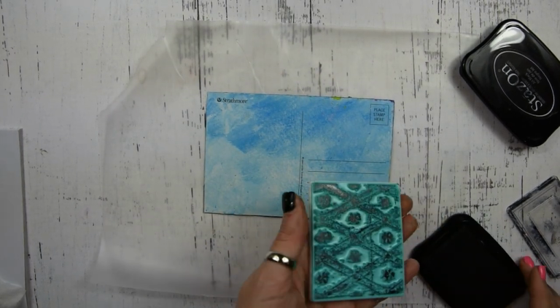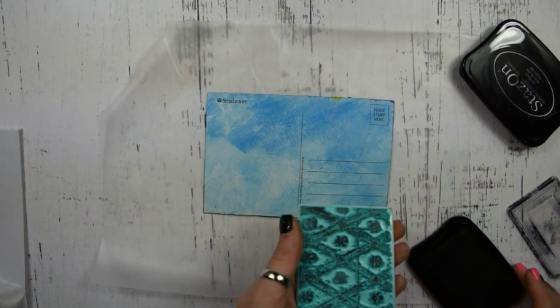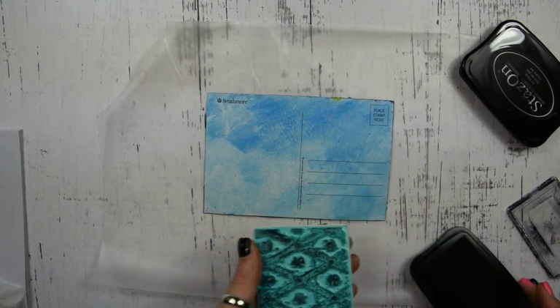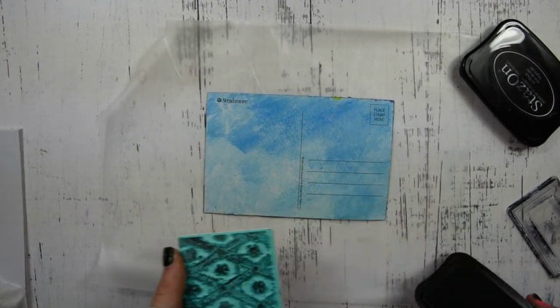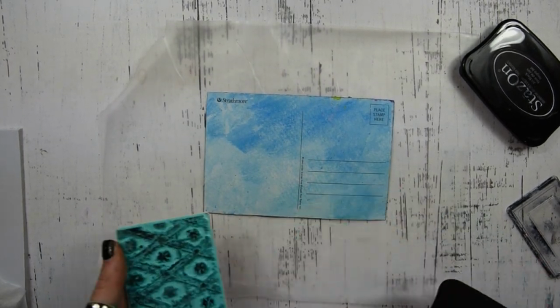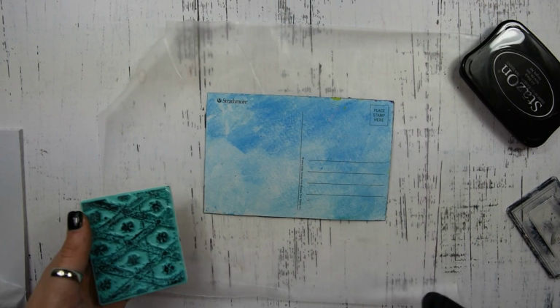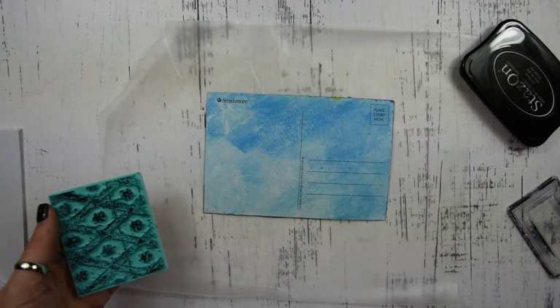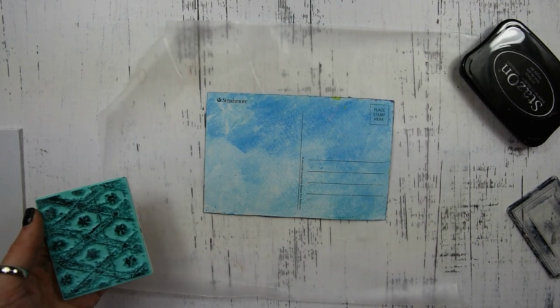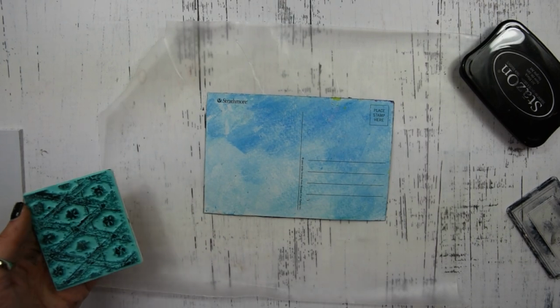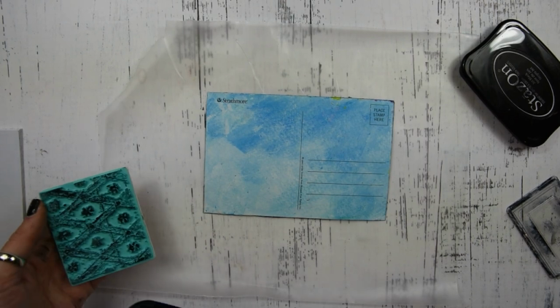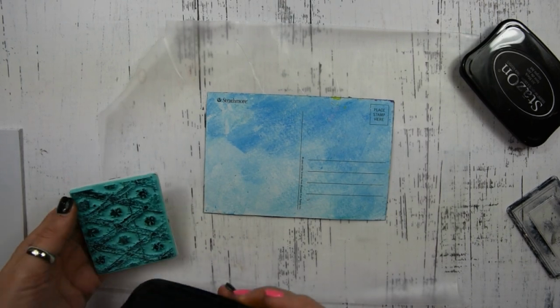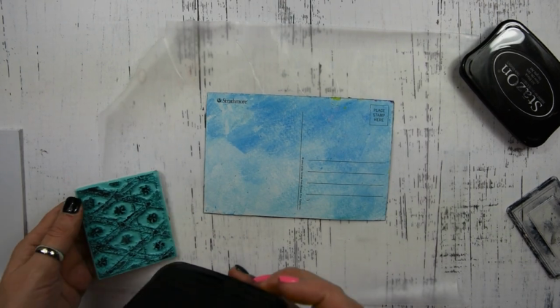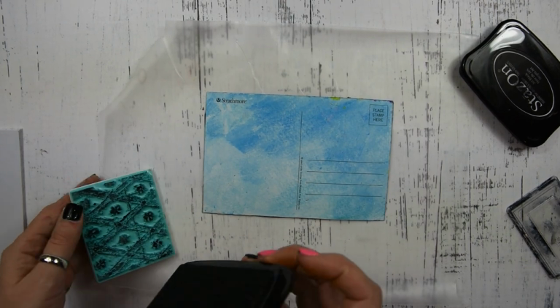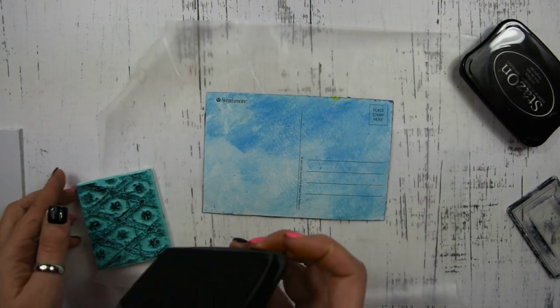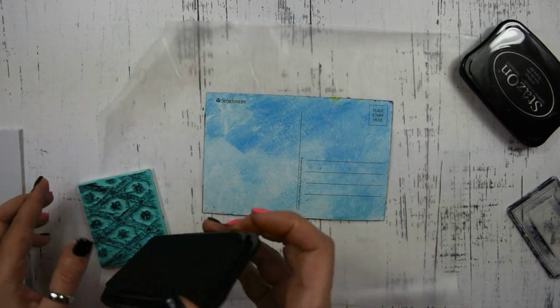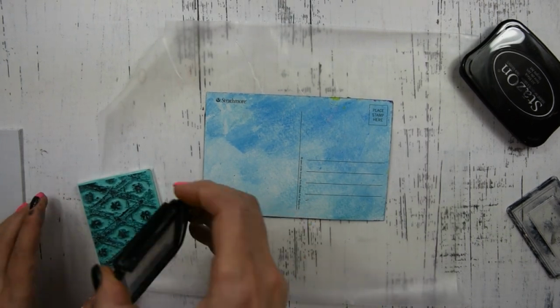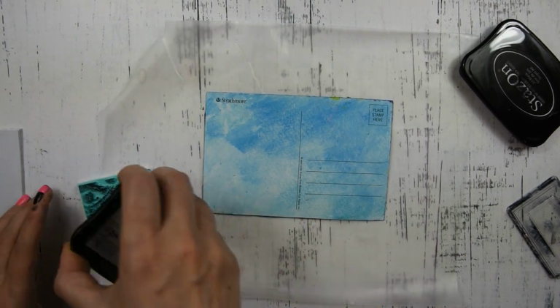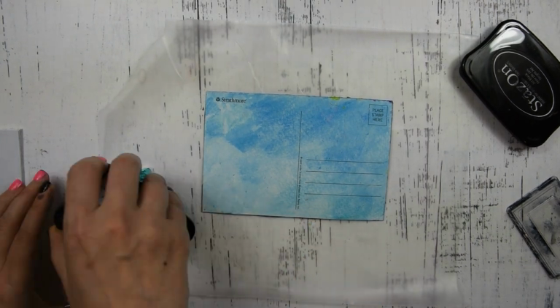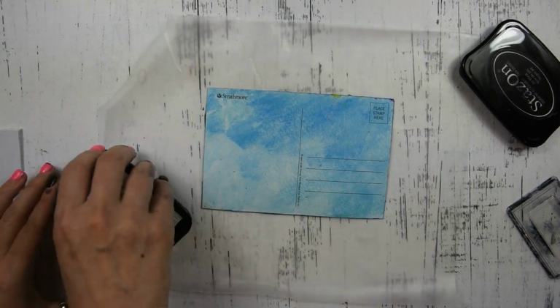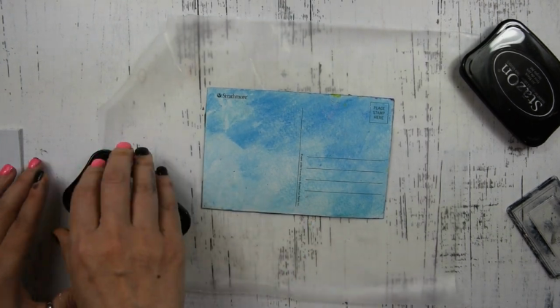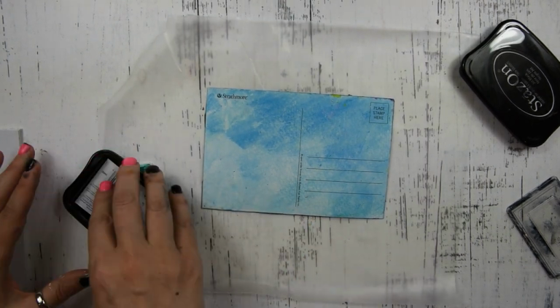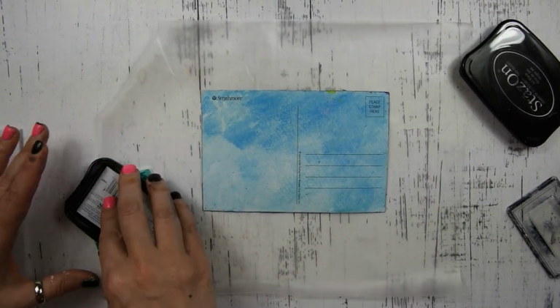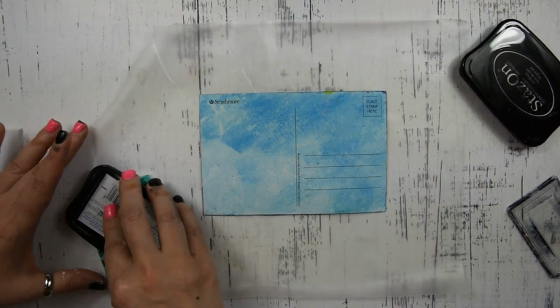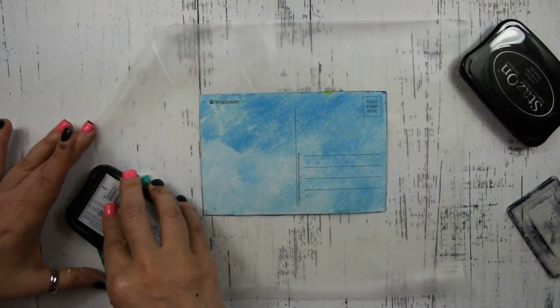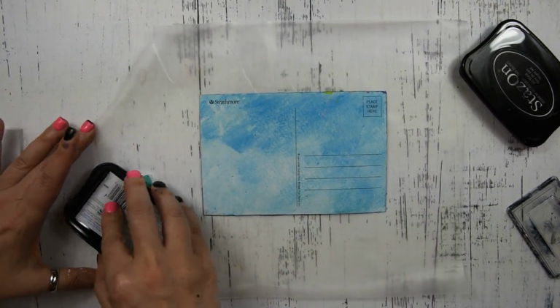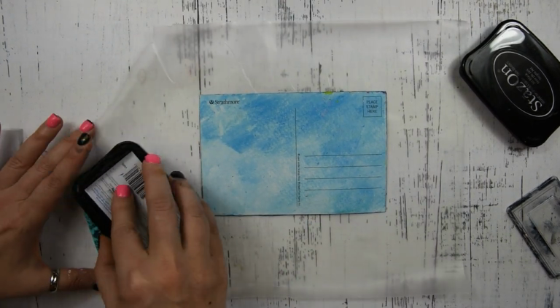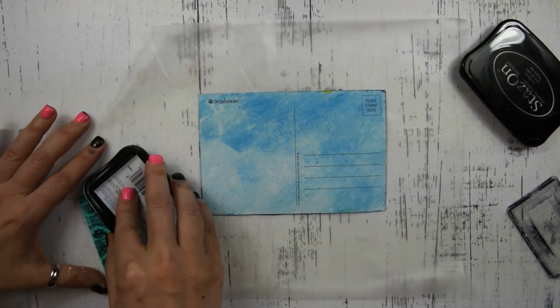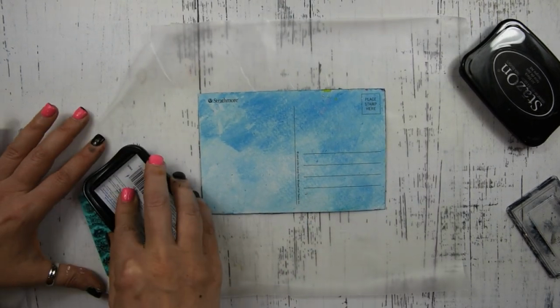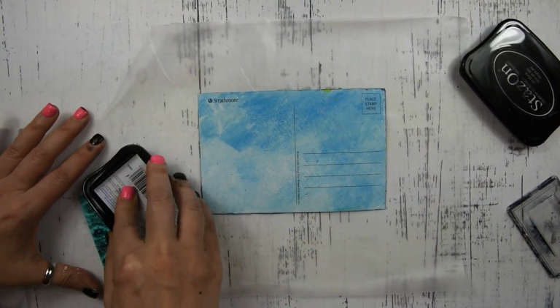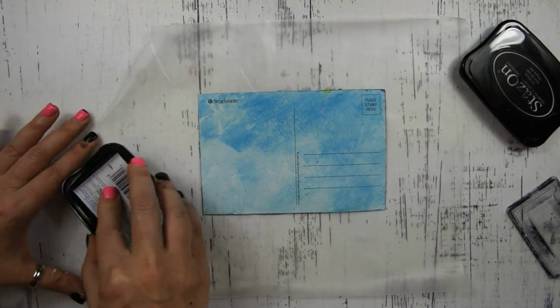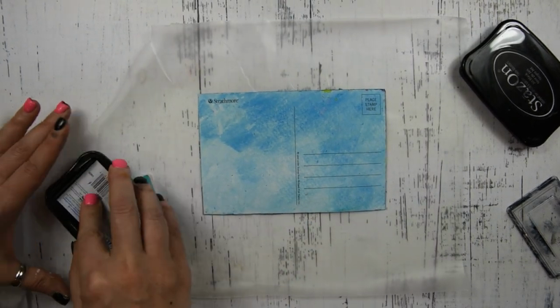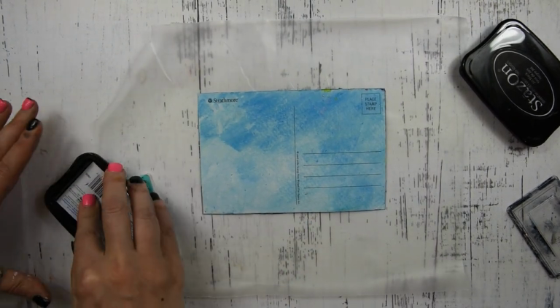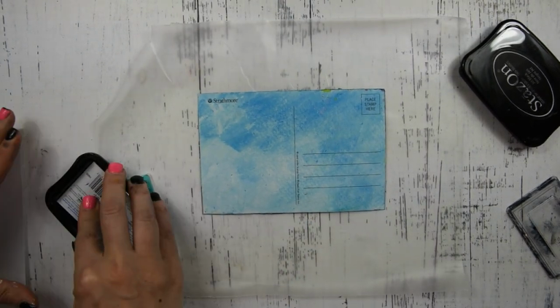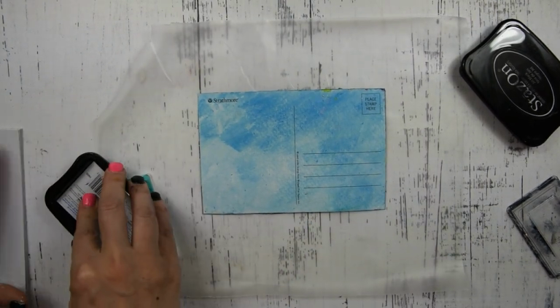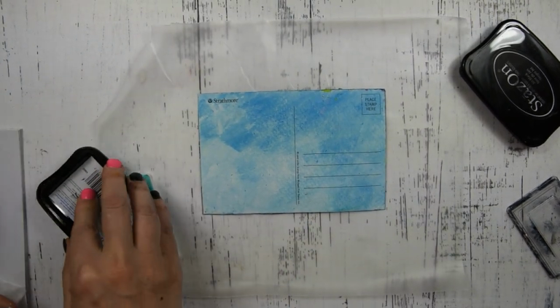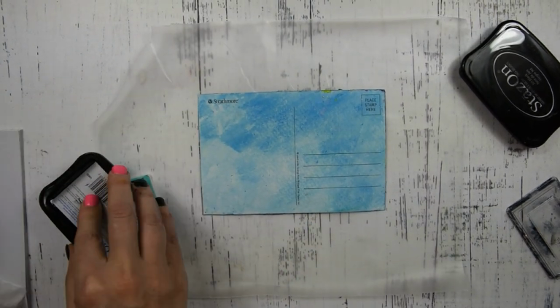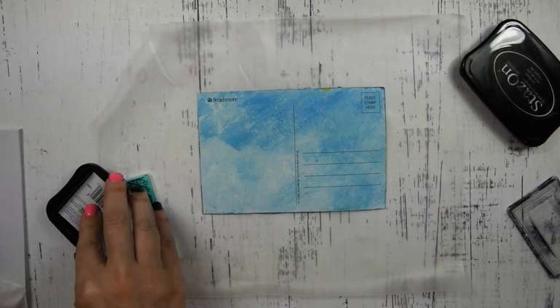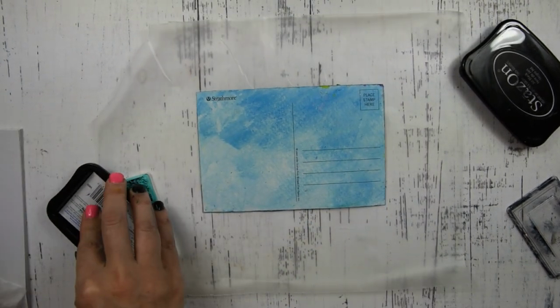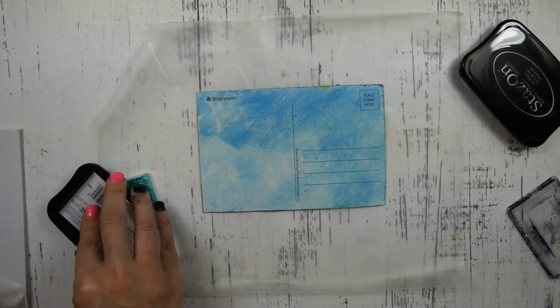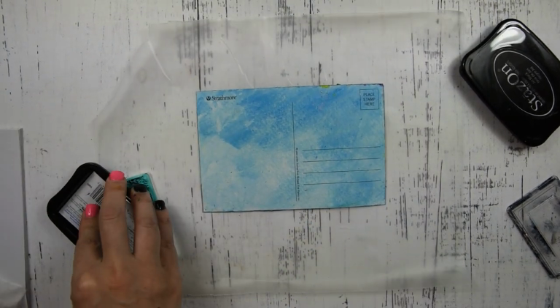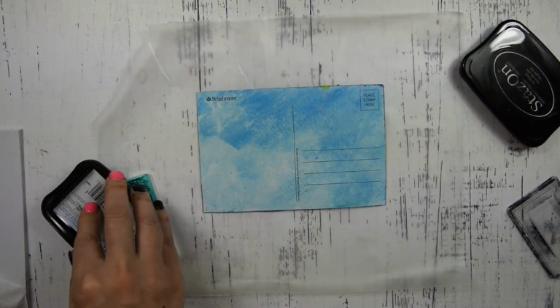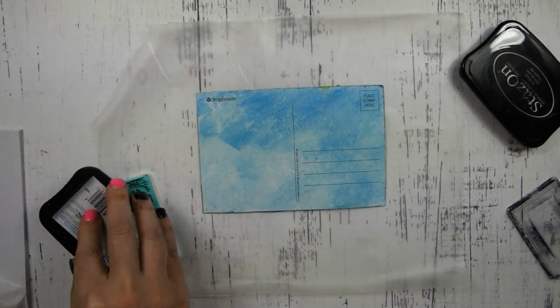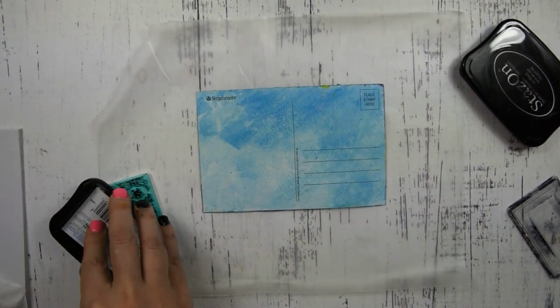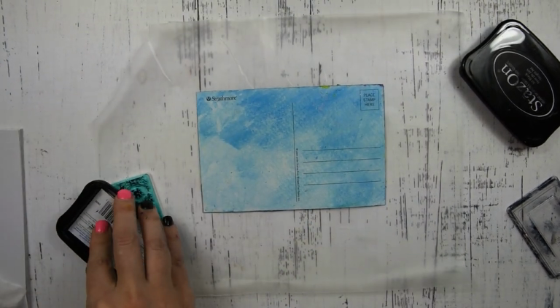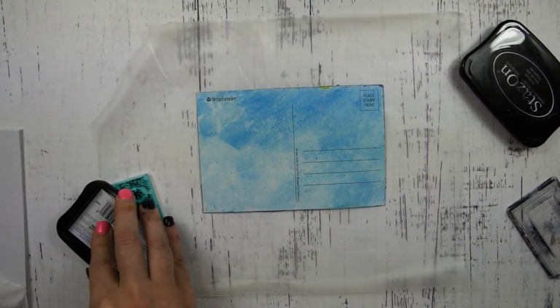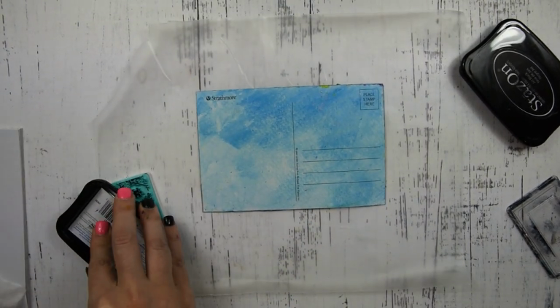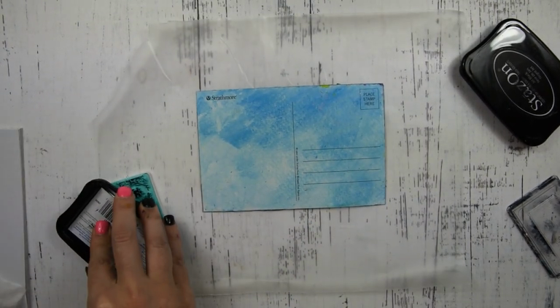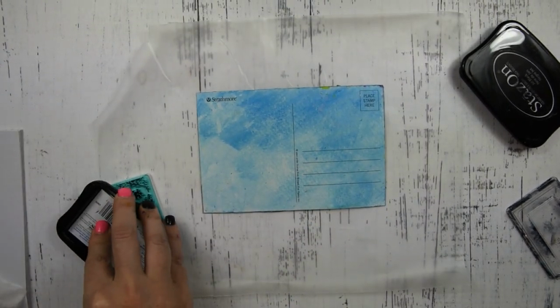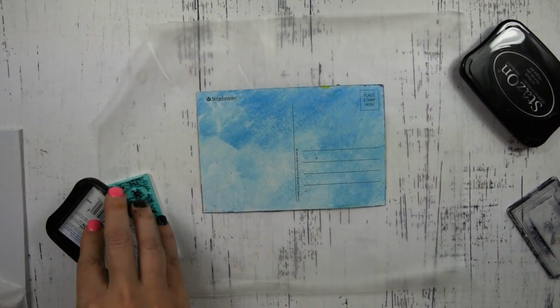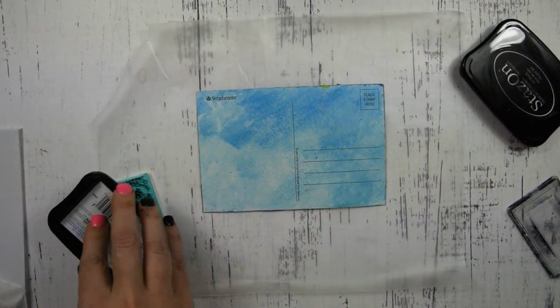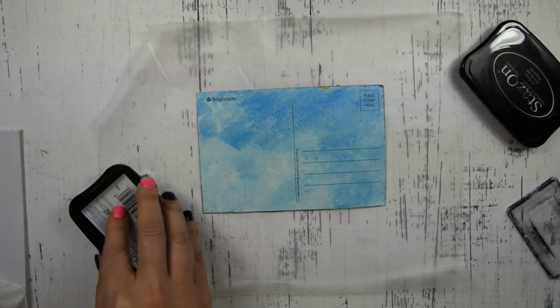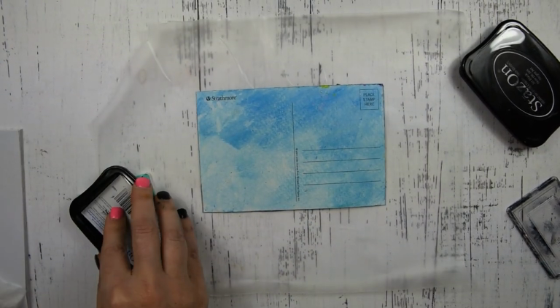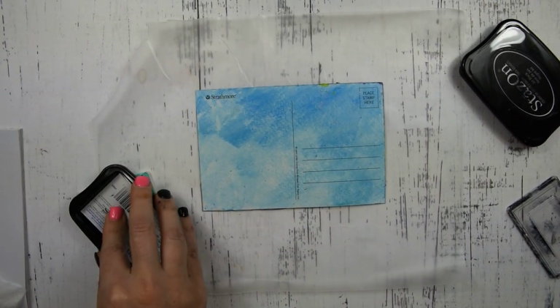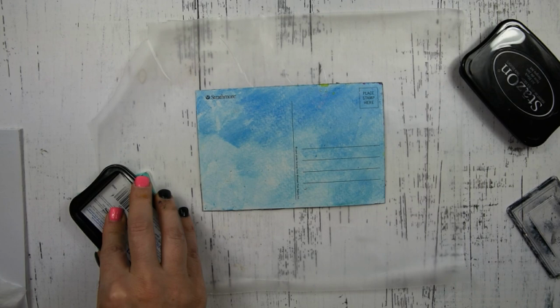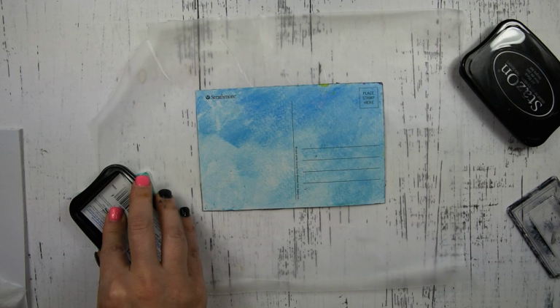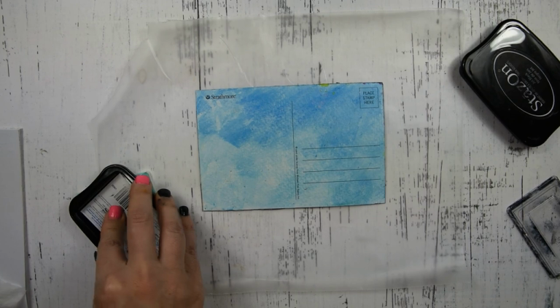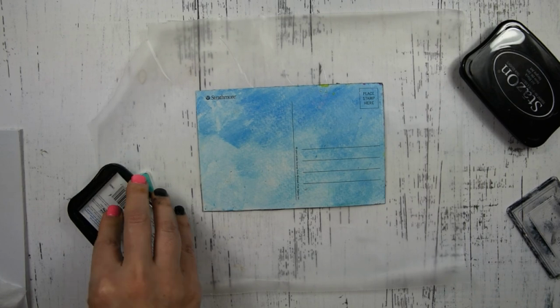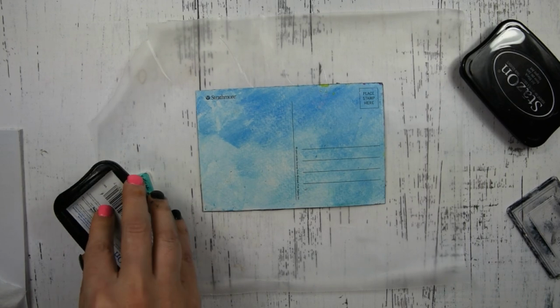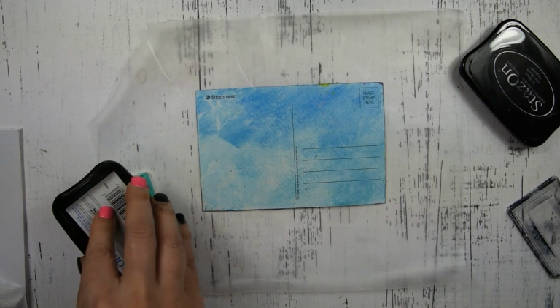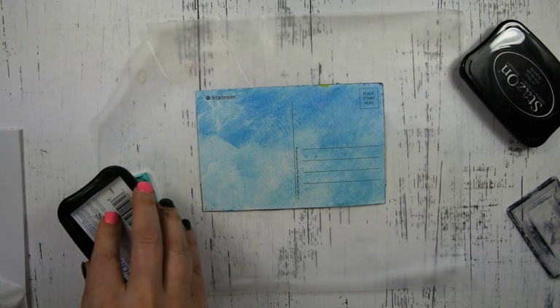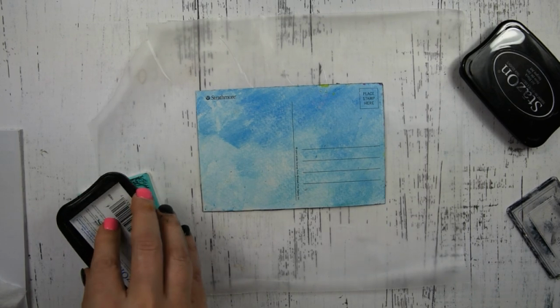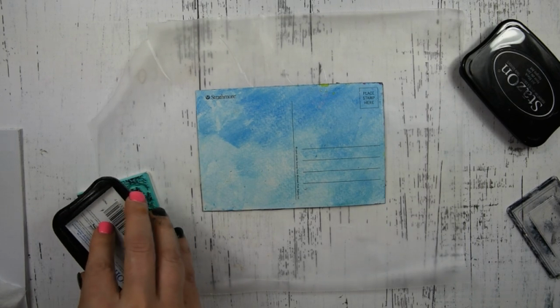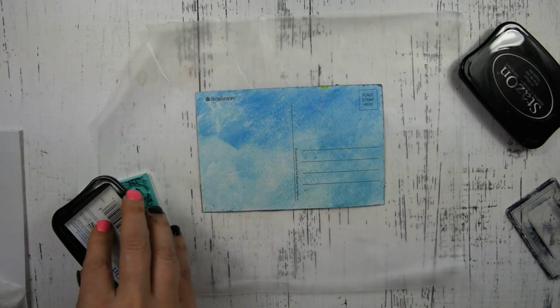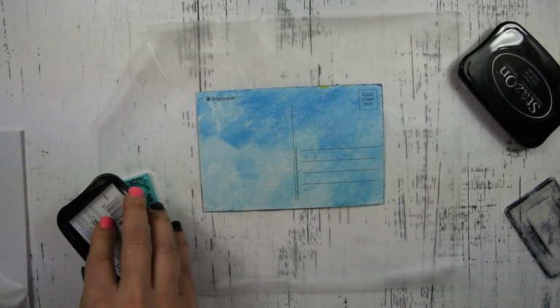Then I turn my card over on the backside and I'm going to do a little stamping to create some interest on the back of the card.